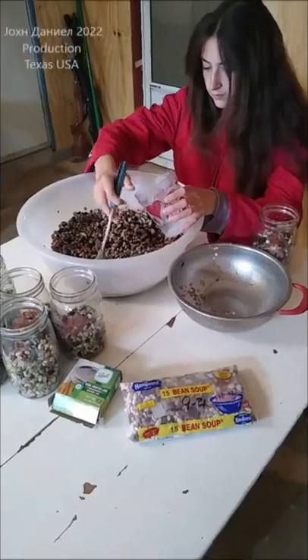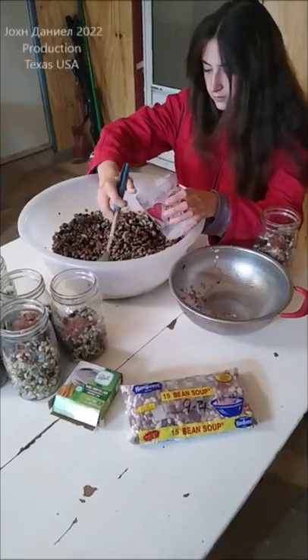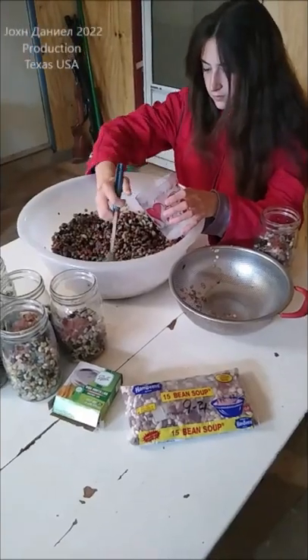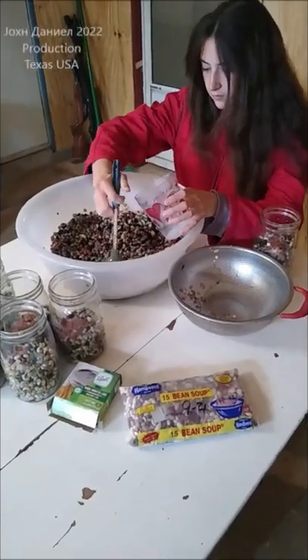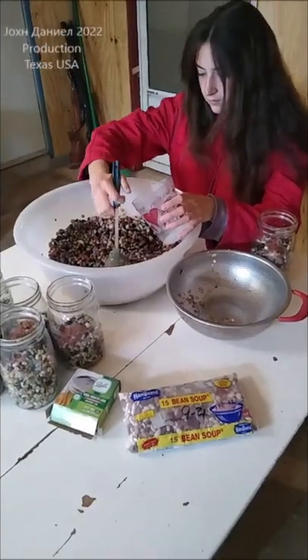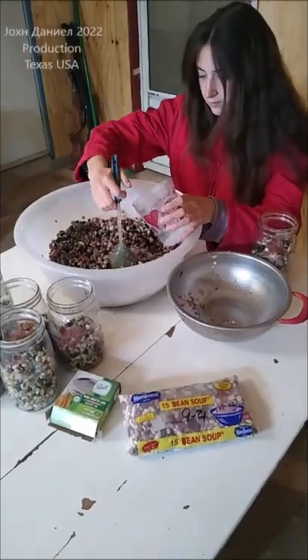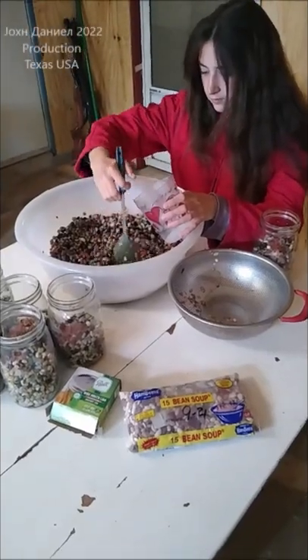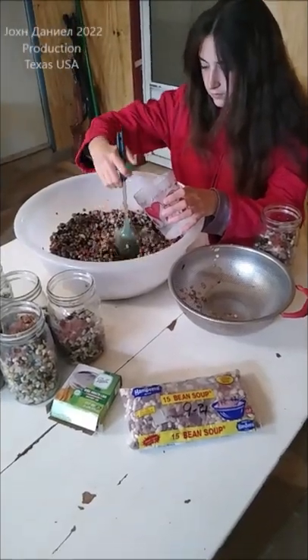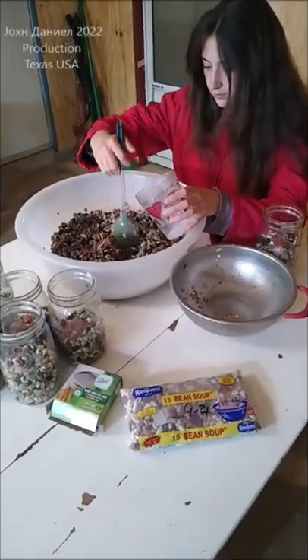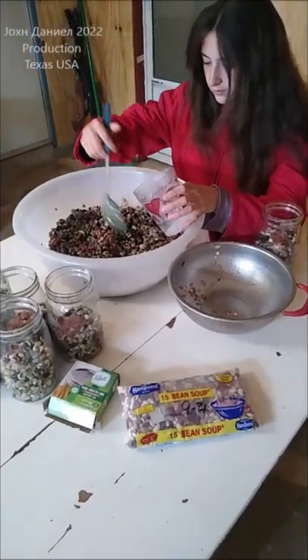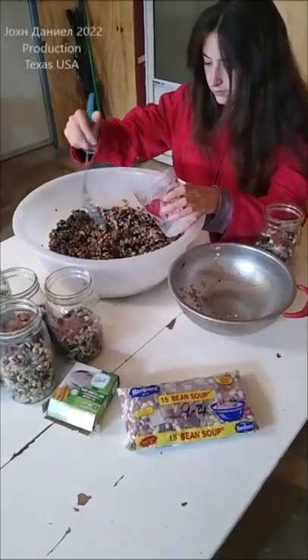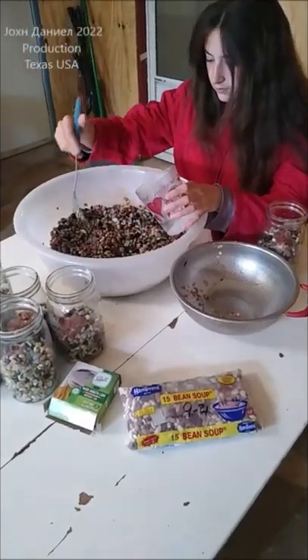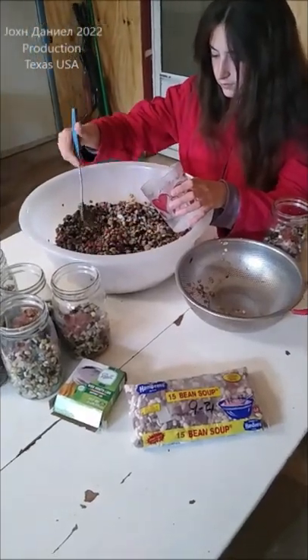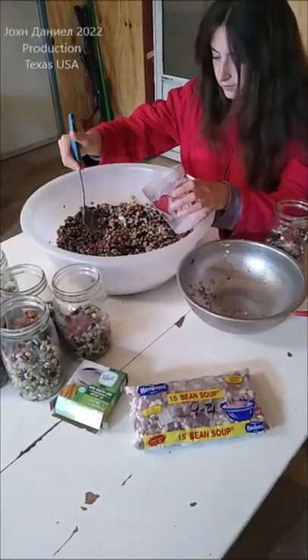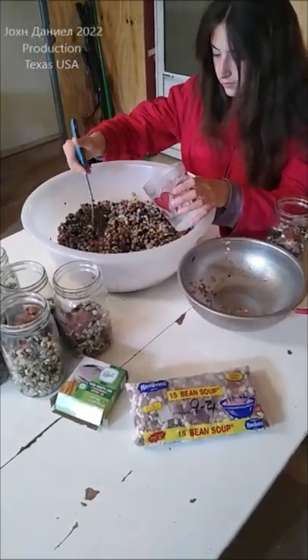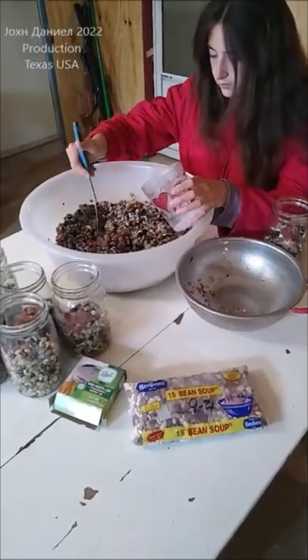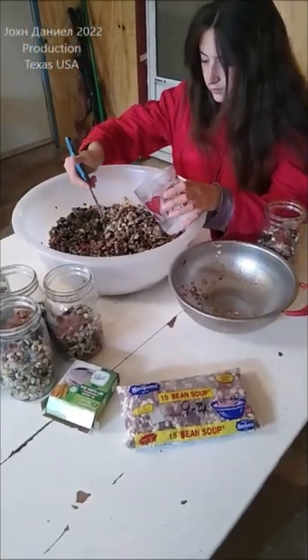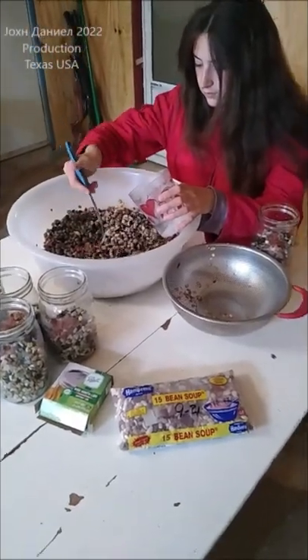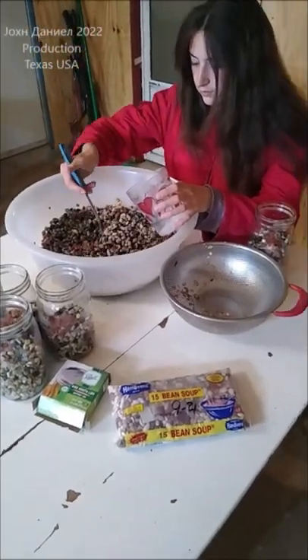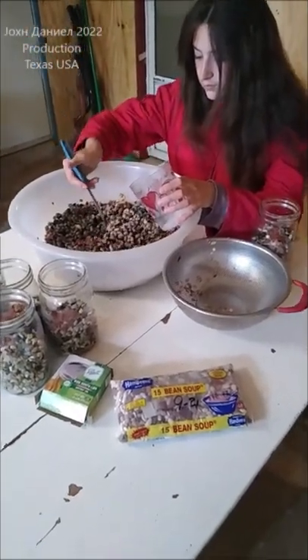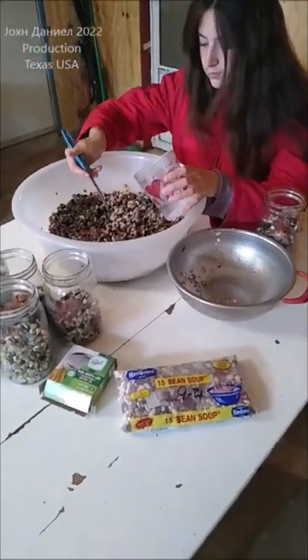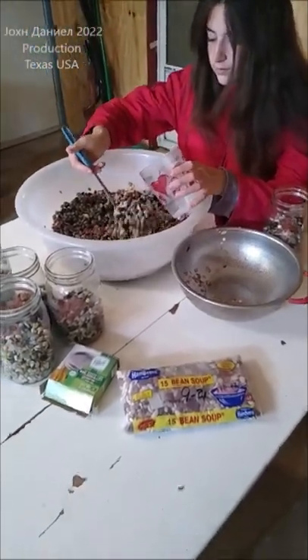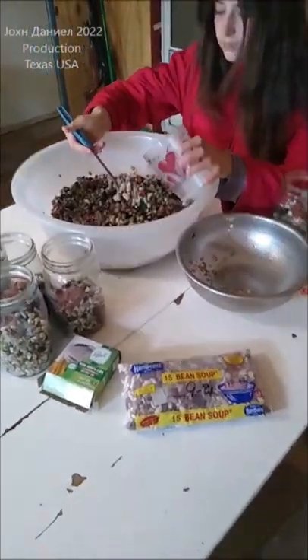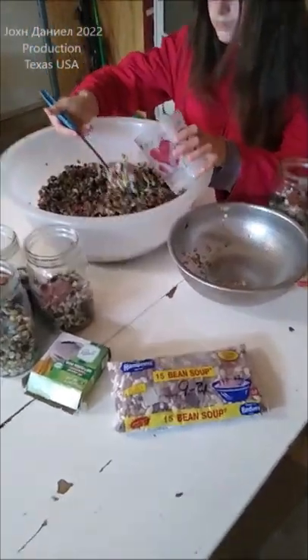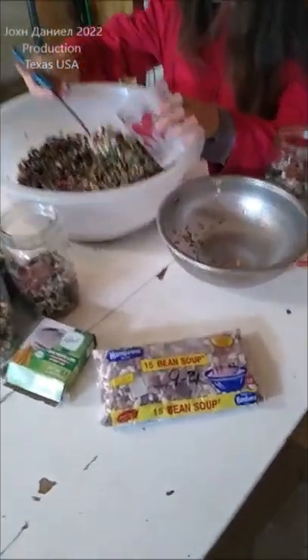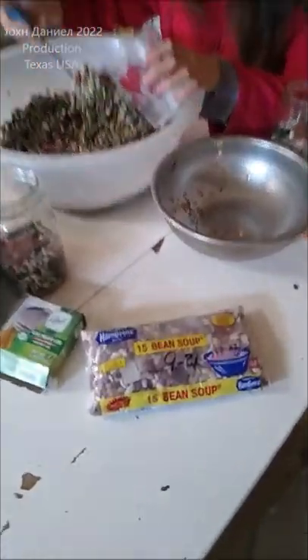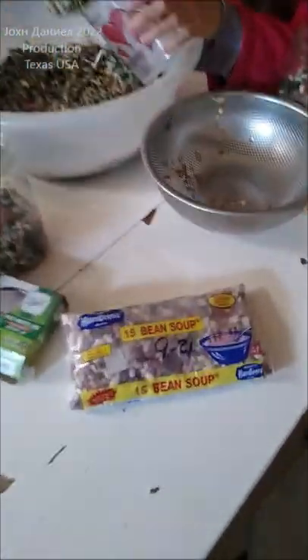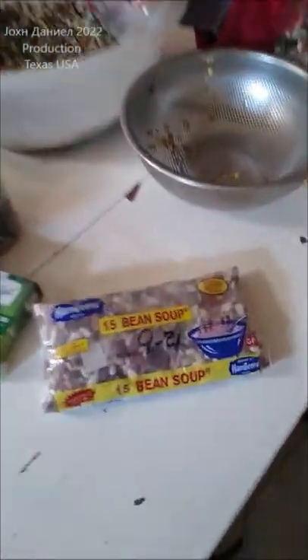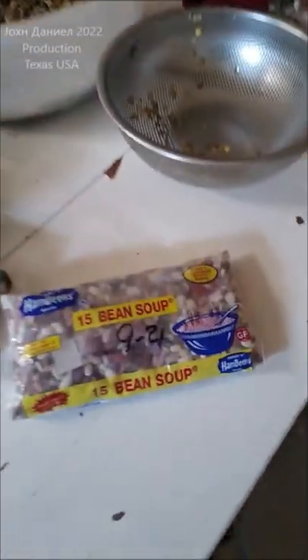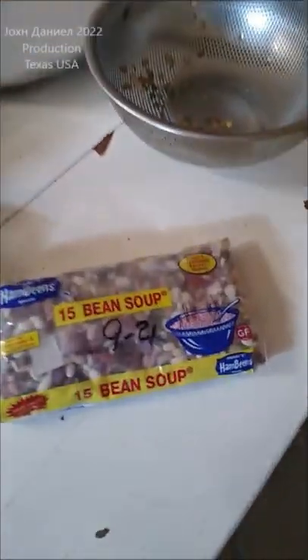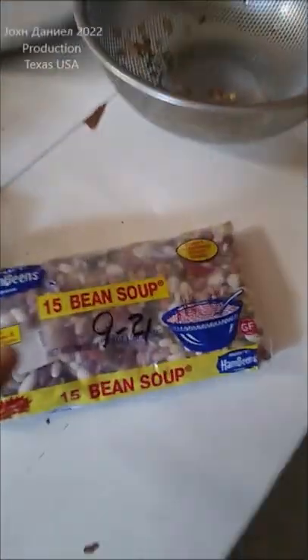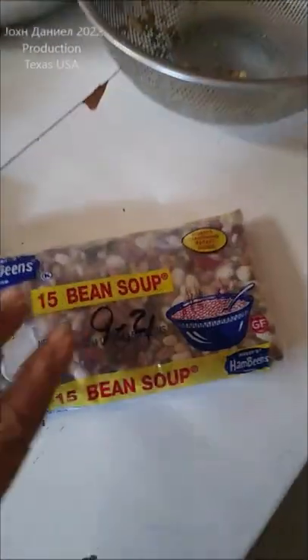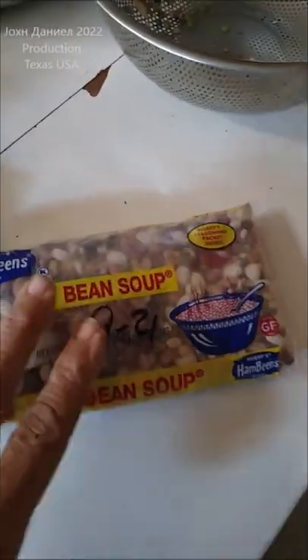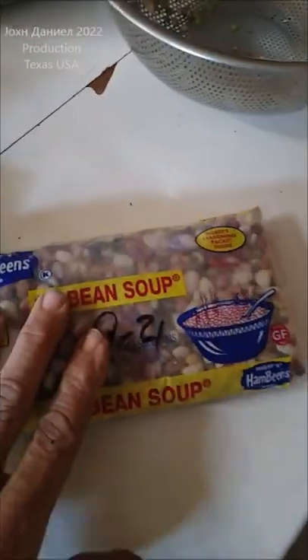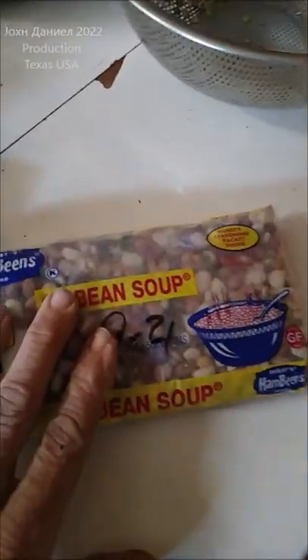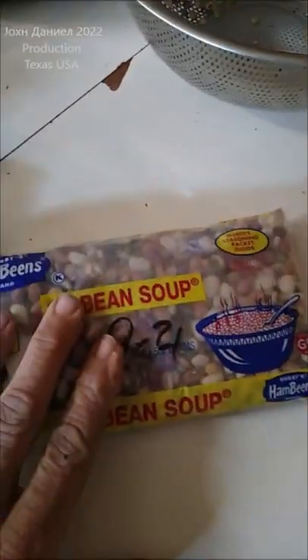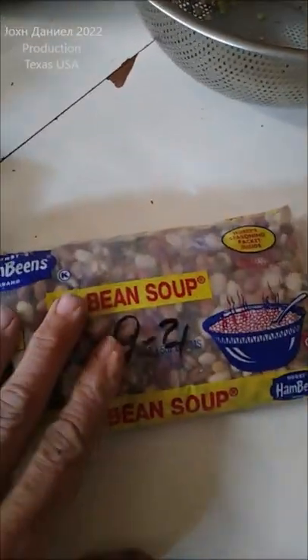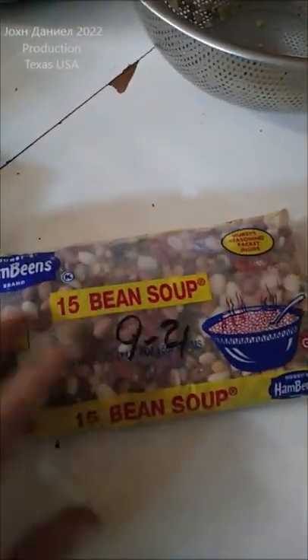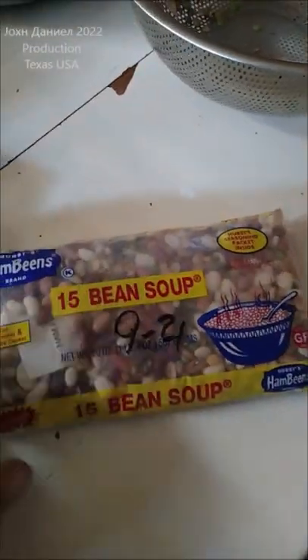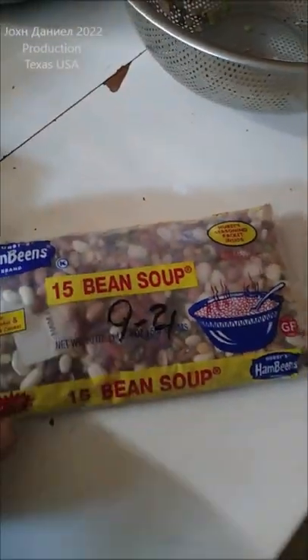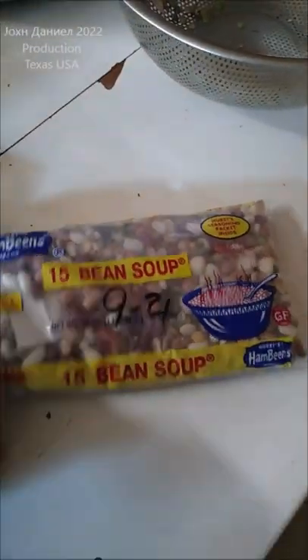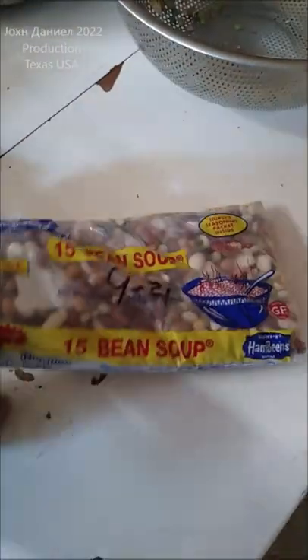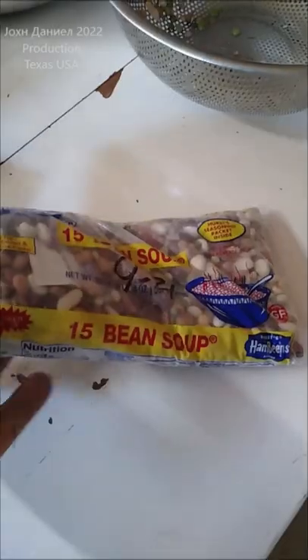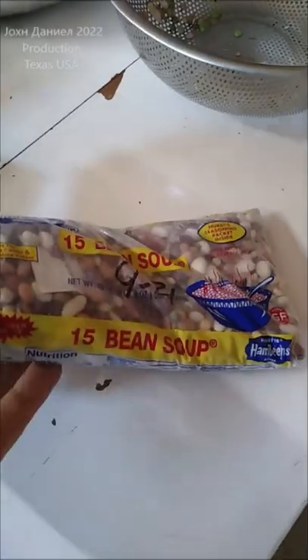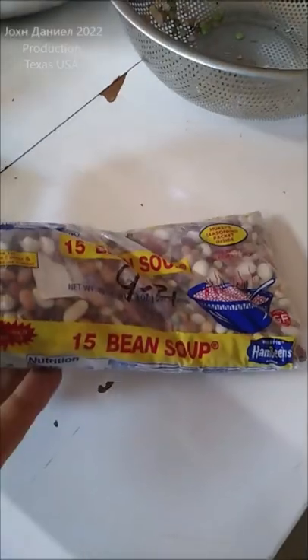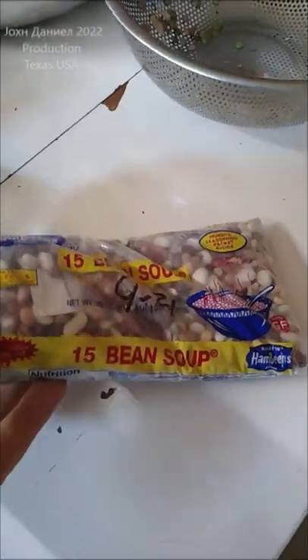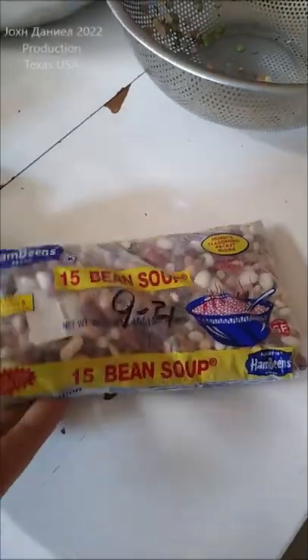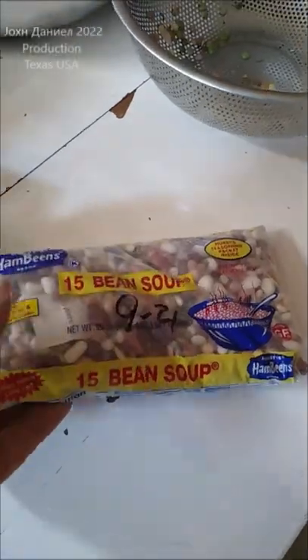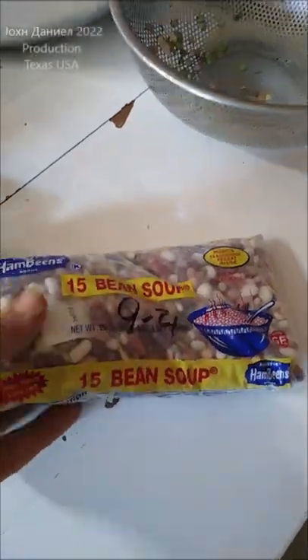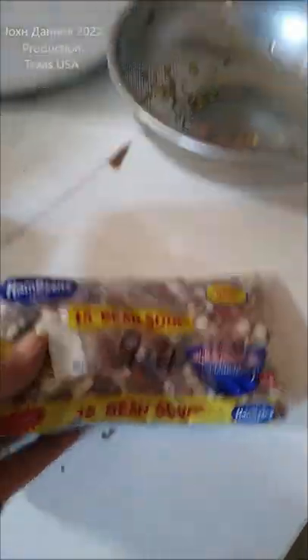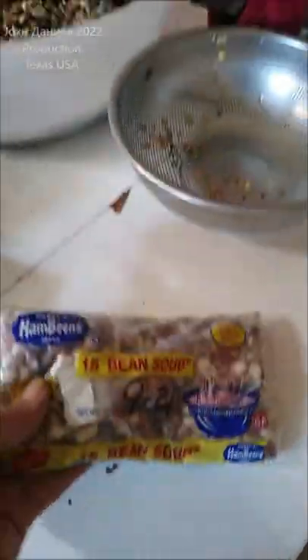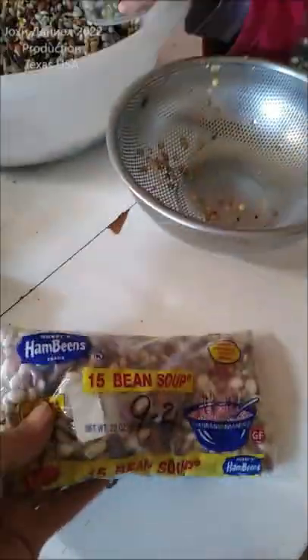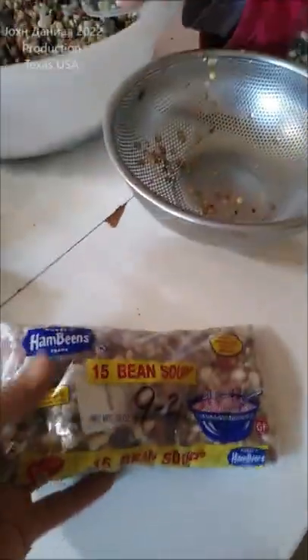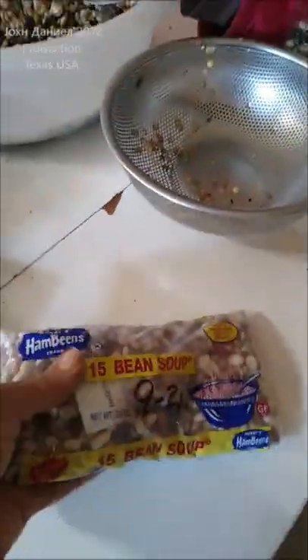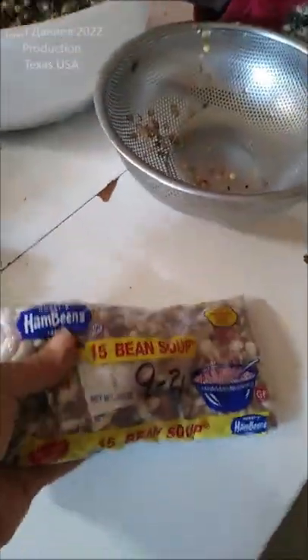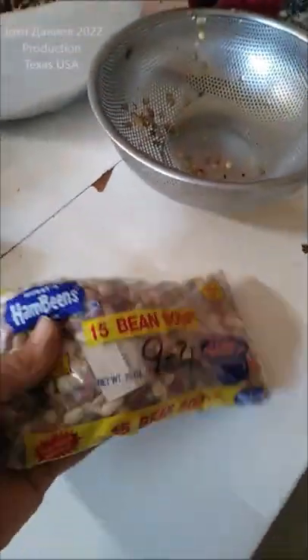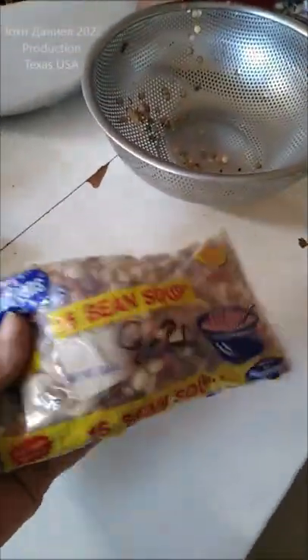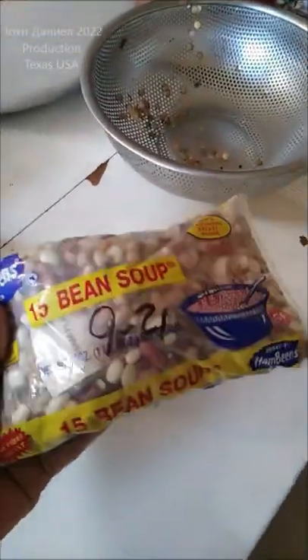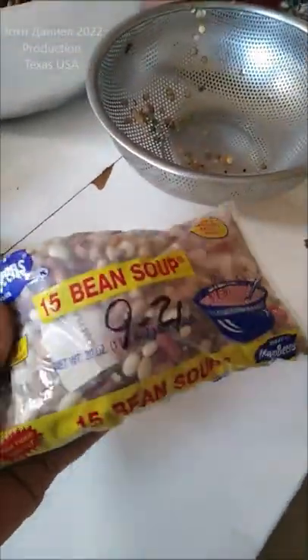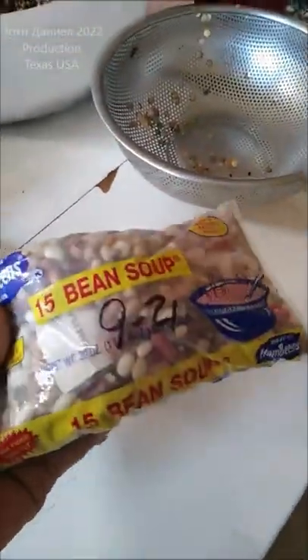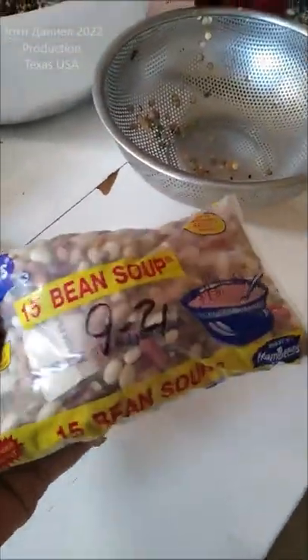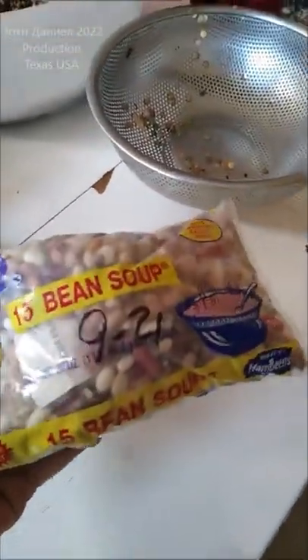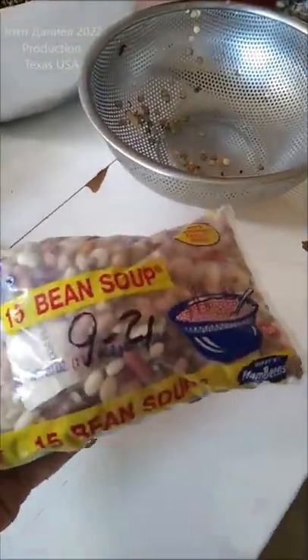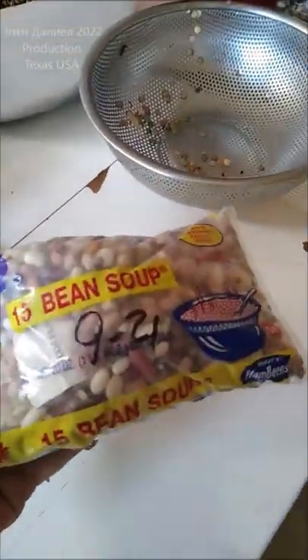Hey everybody, we're having a new trial: 15 bean soup. Now we're not going to eat these, we're going to plant these.